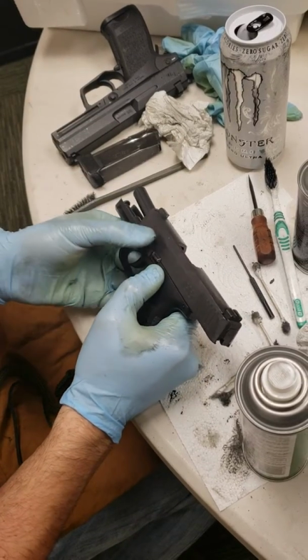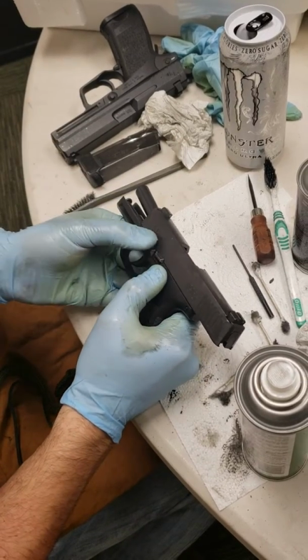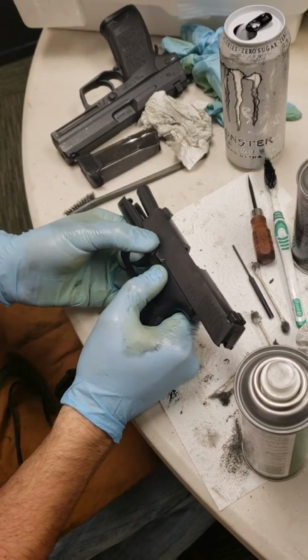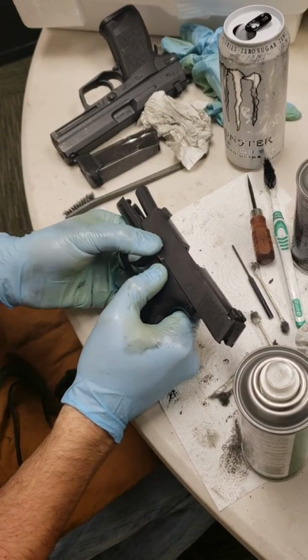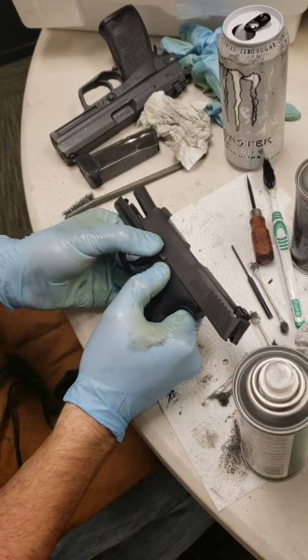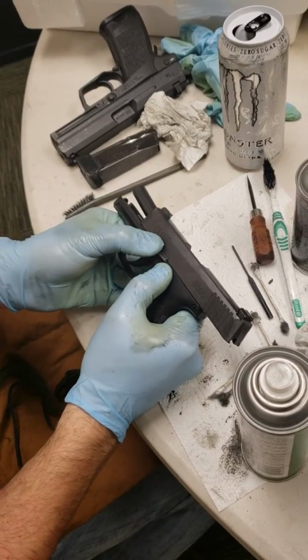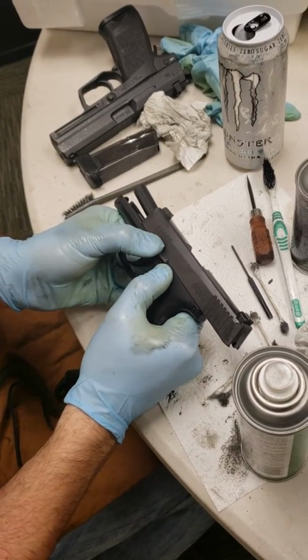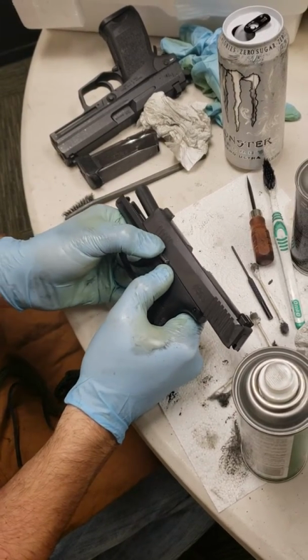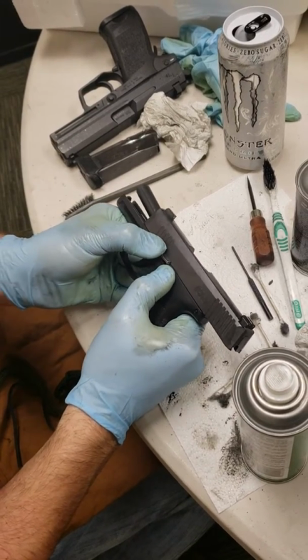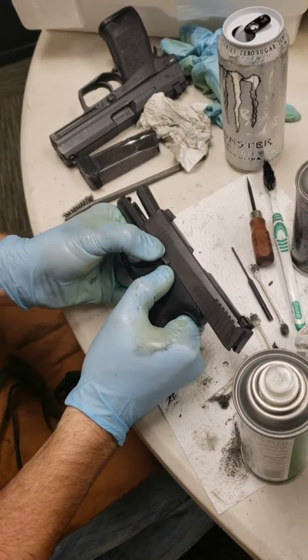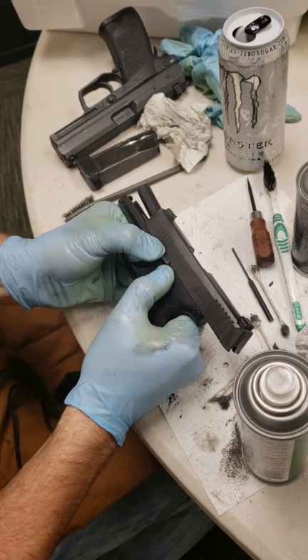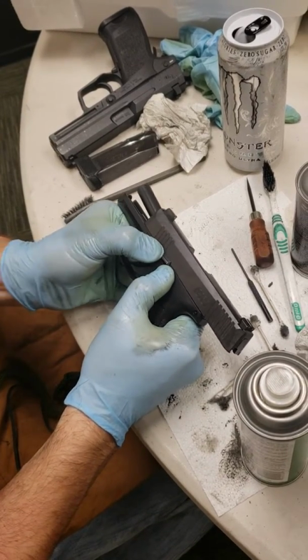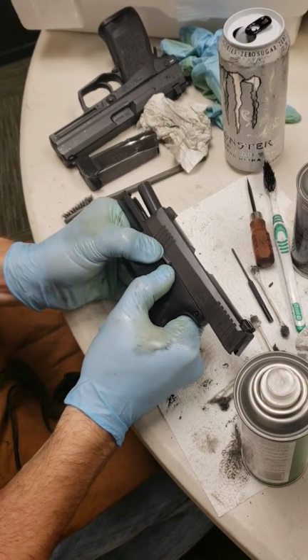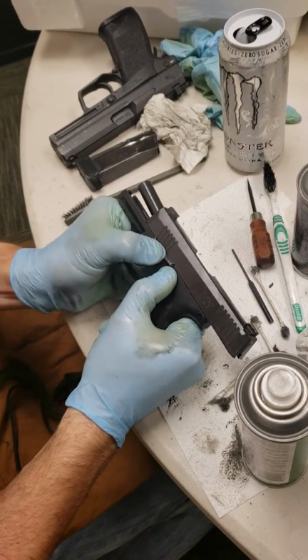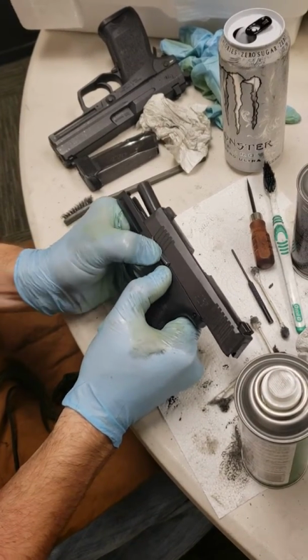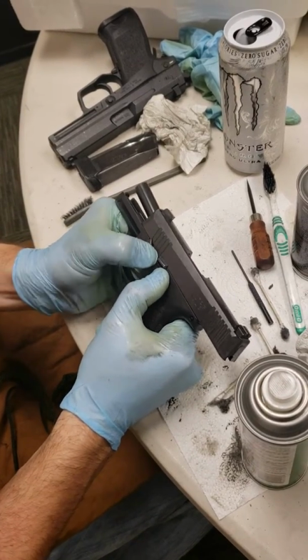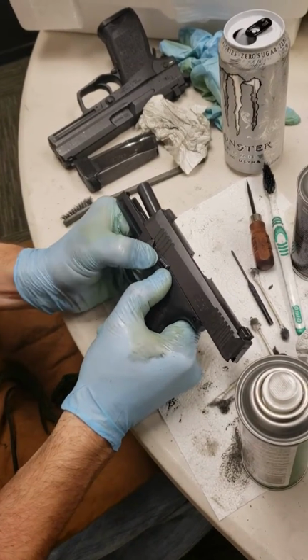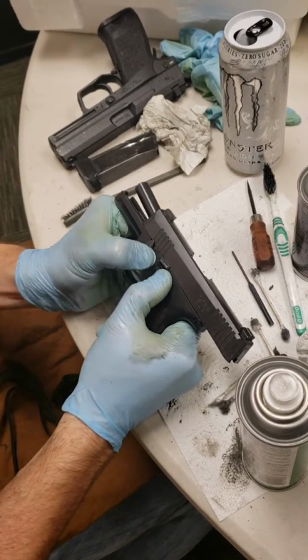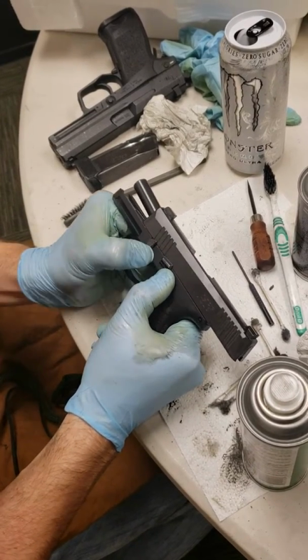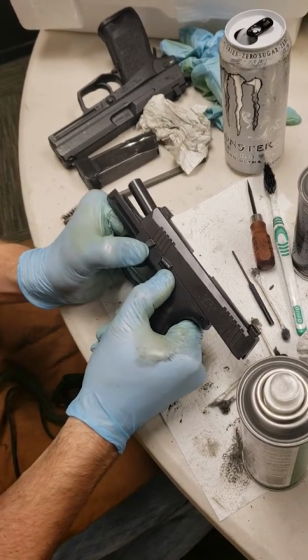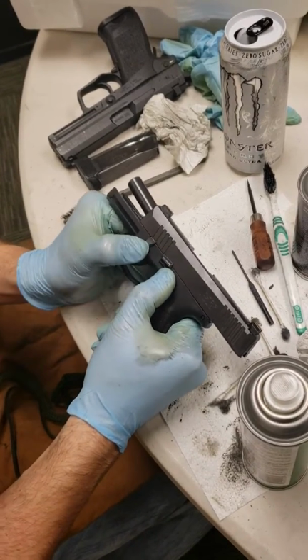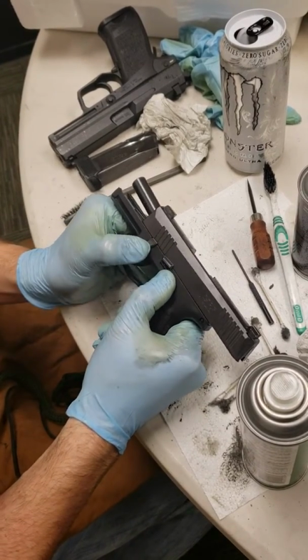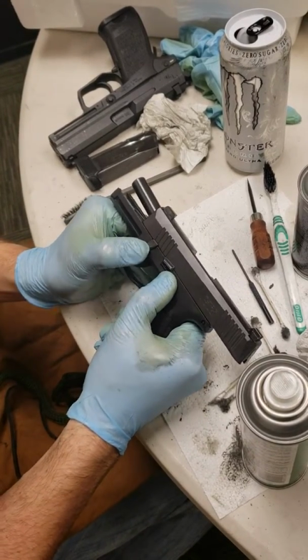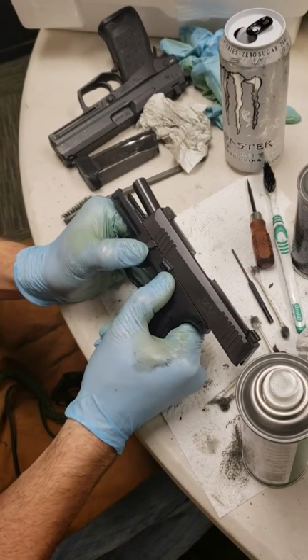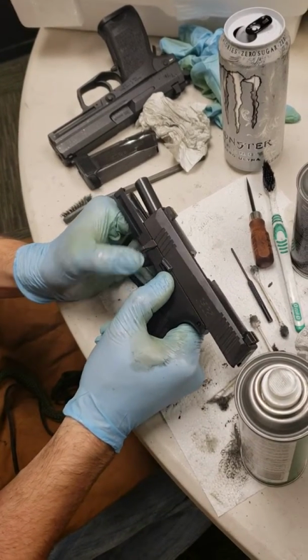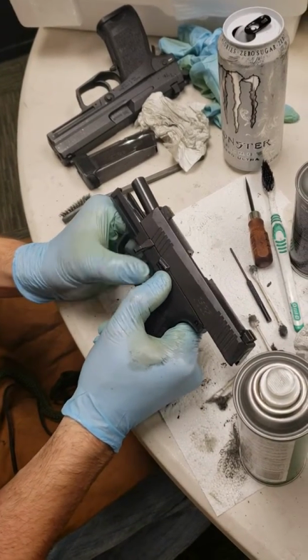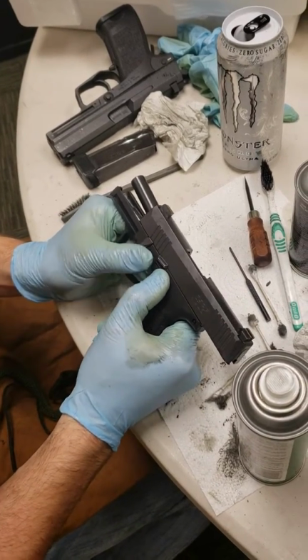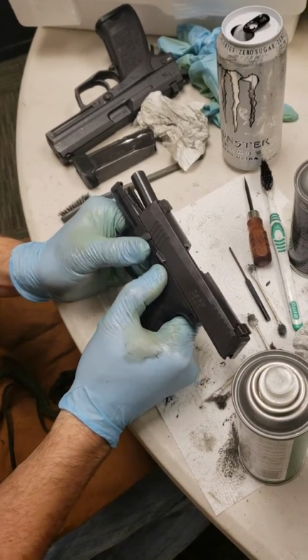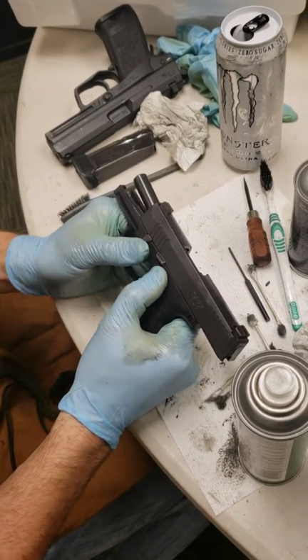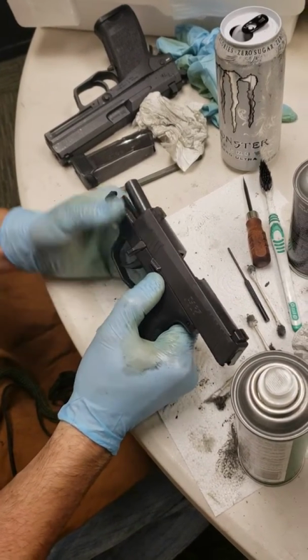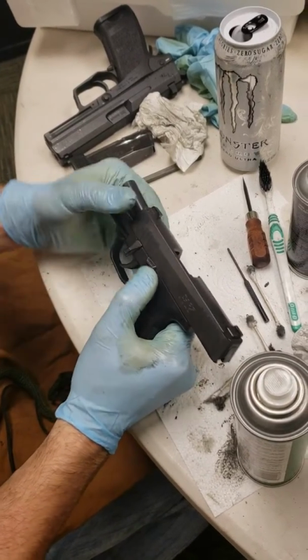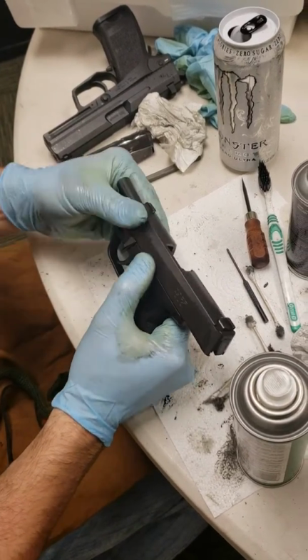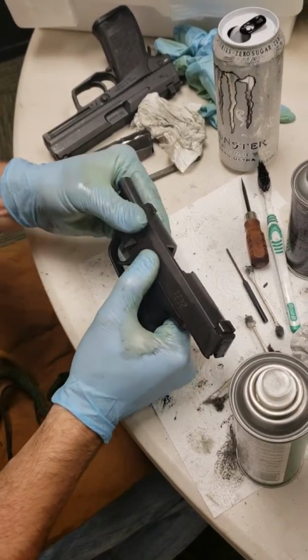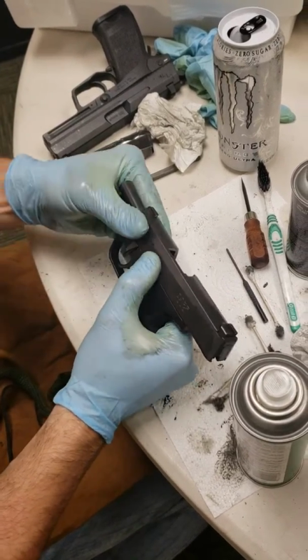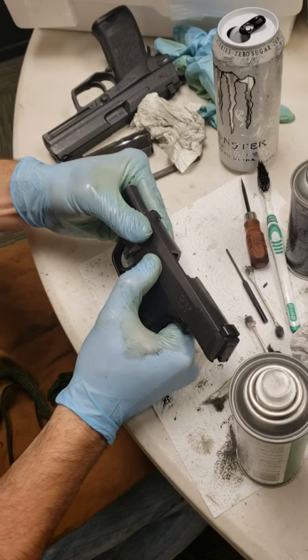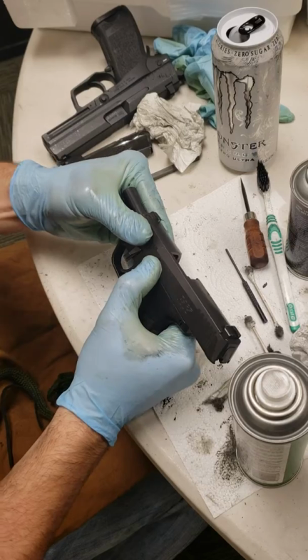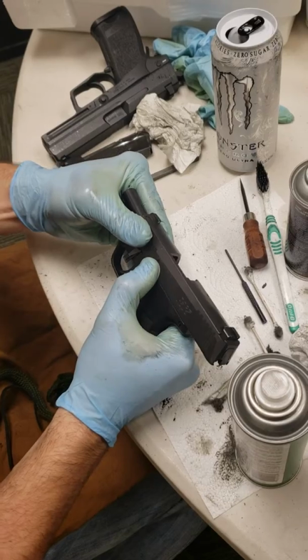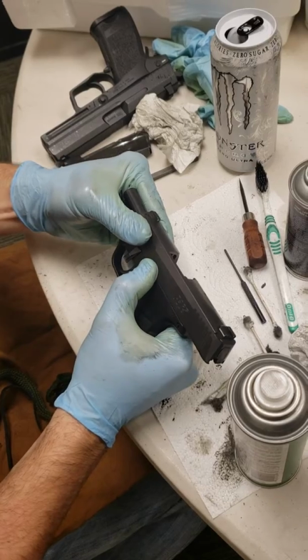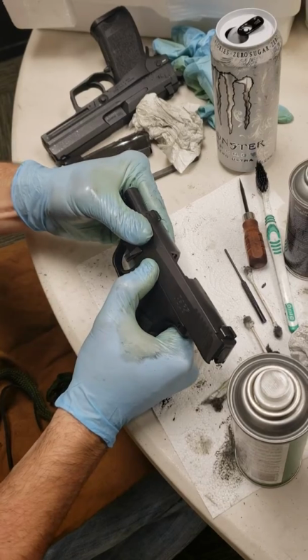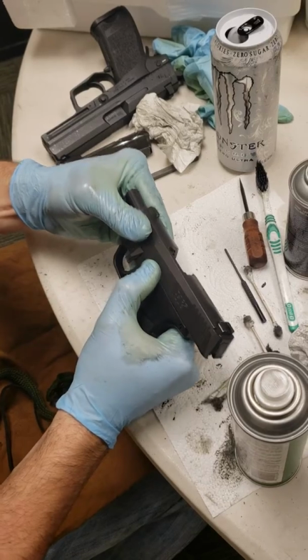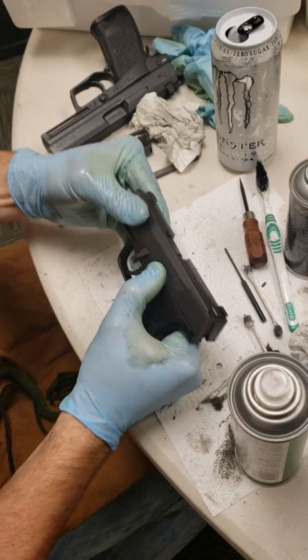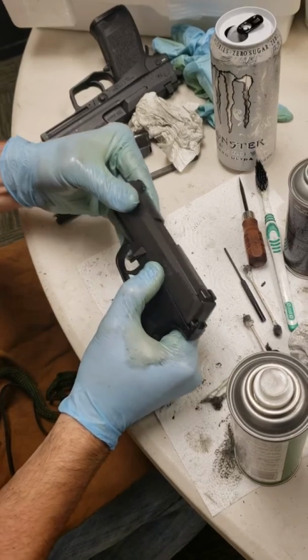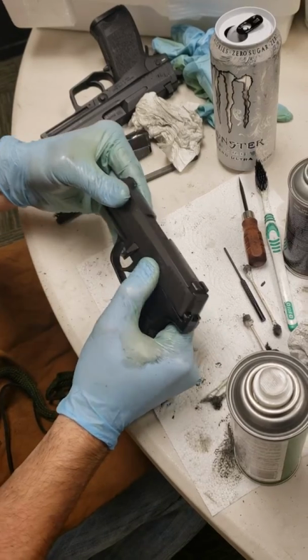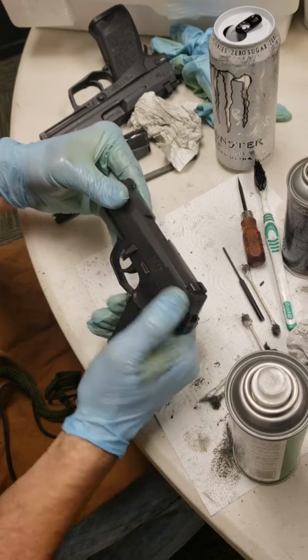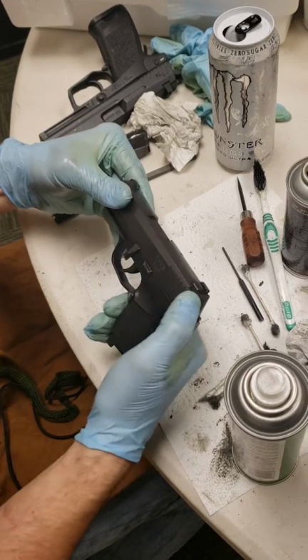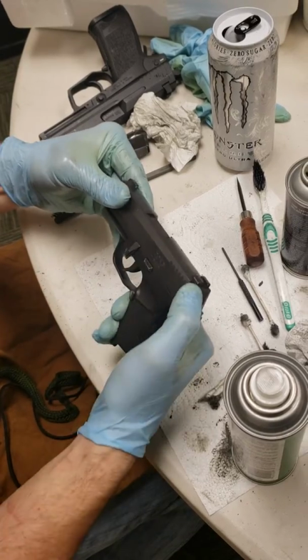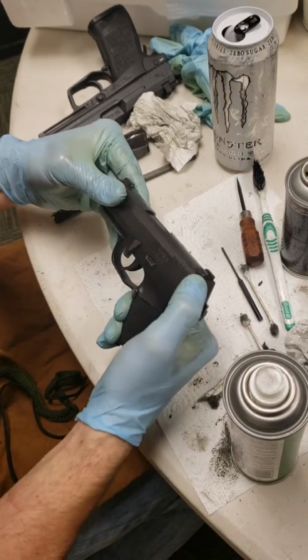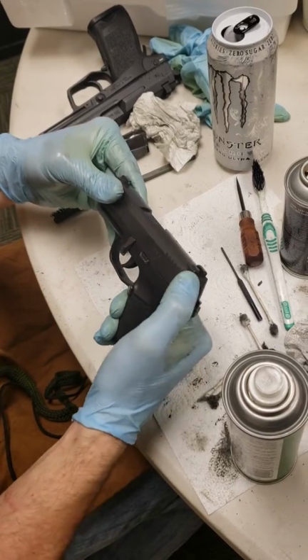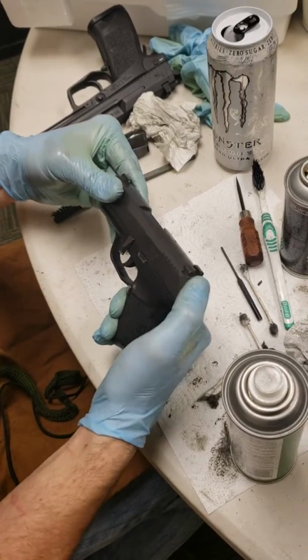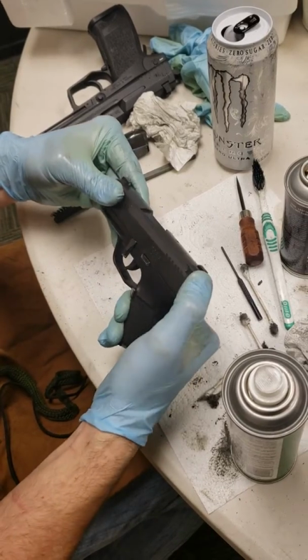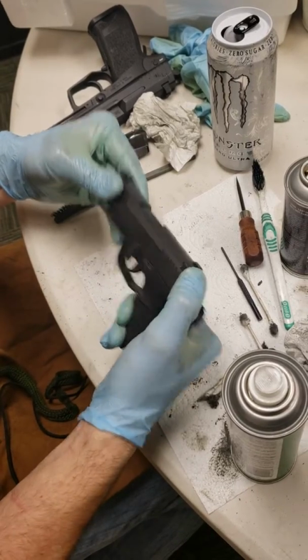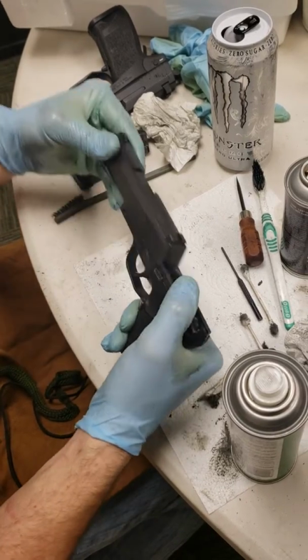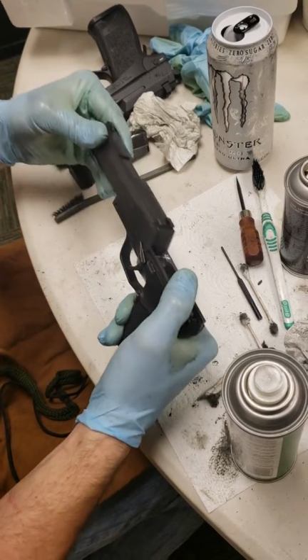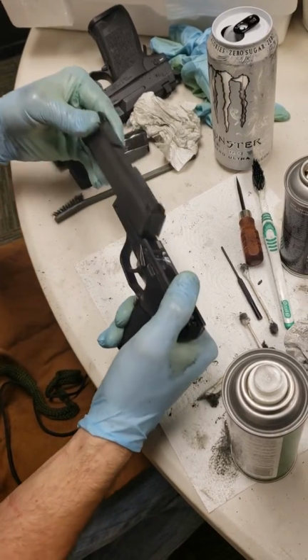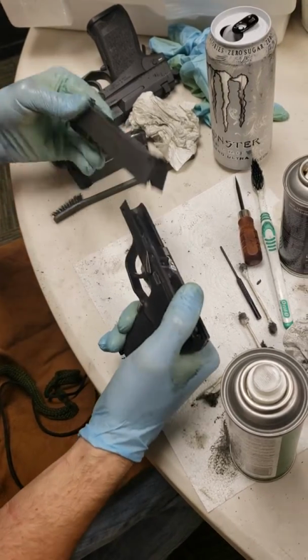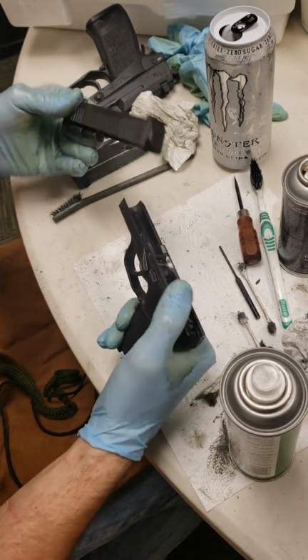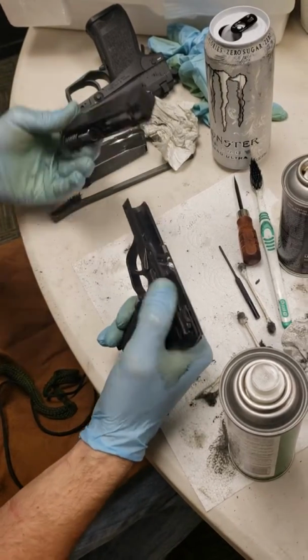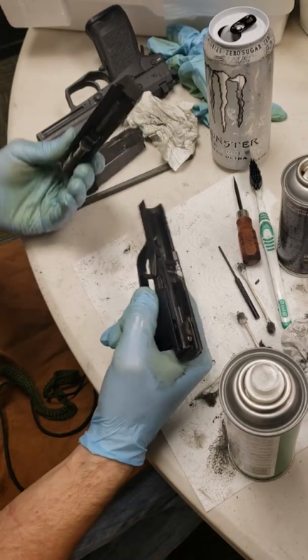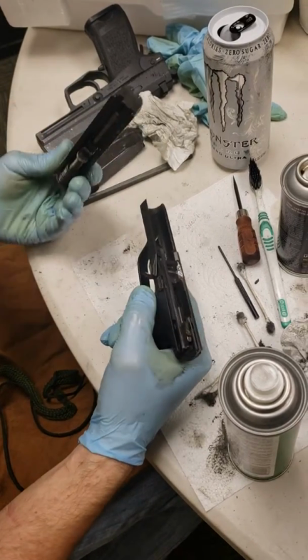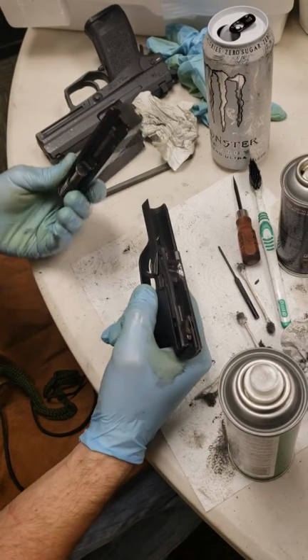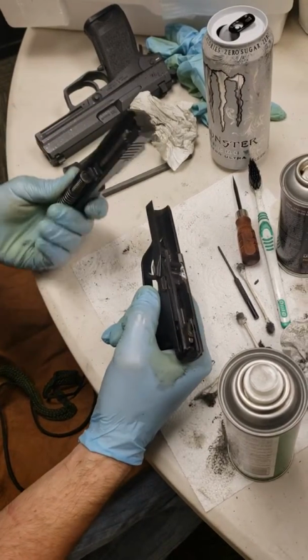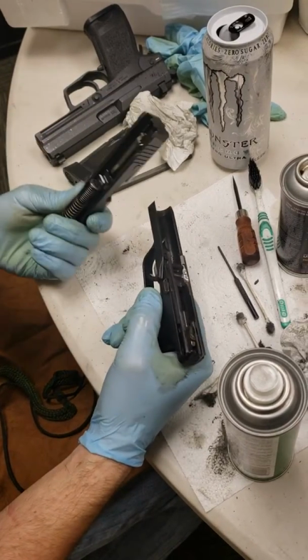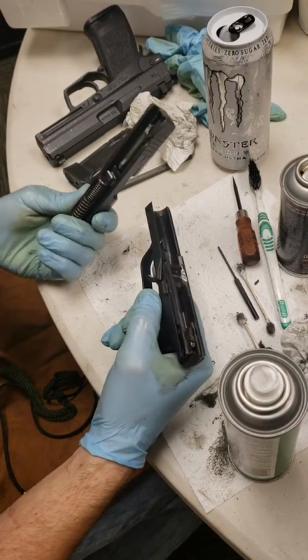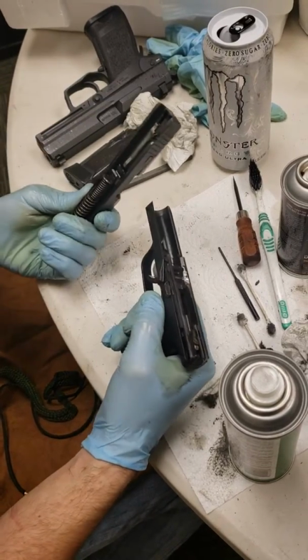Go ahead and rotate your takedown lever forward, just like that. Then let the slide go forward. You may or may not have to pull the trigger.